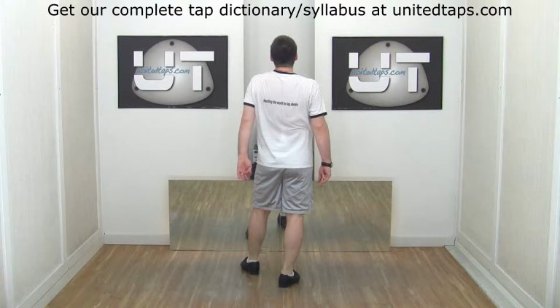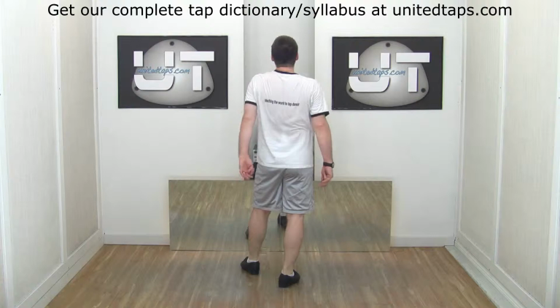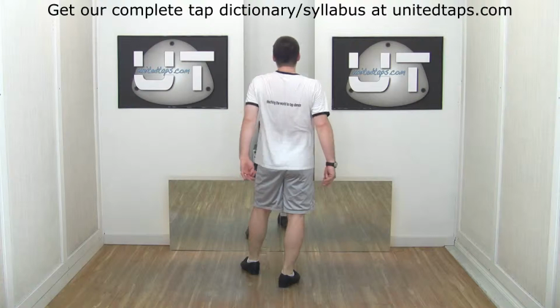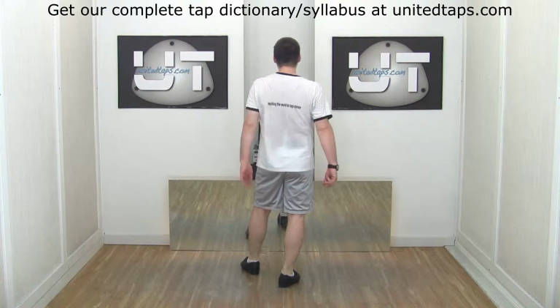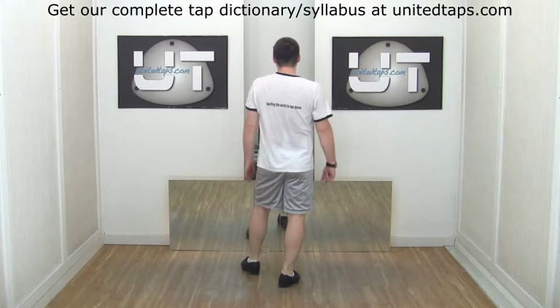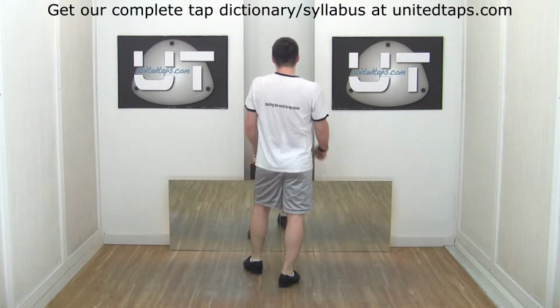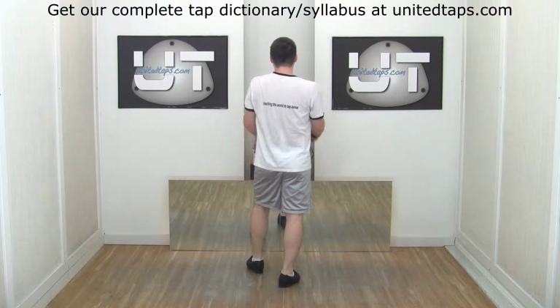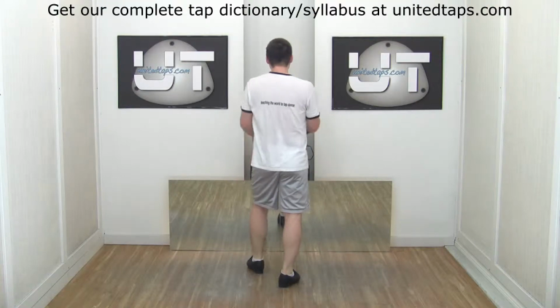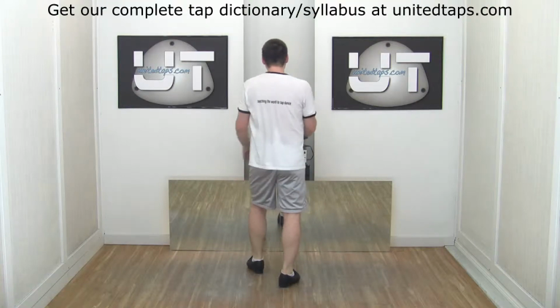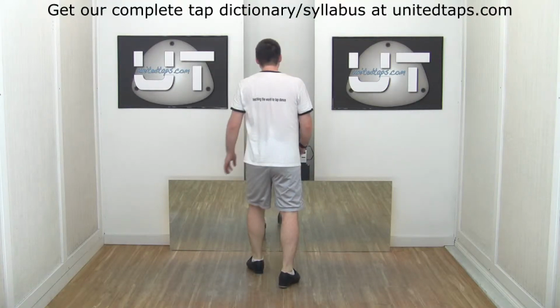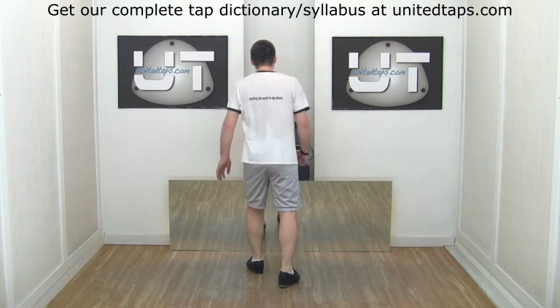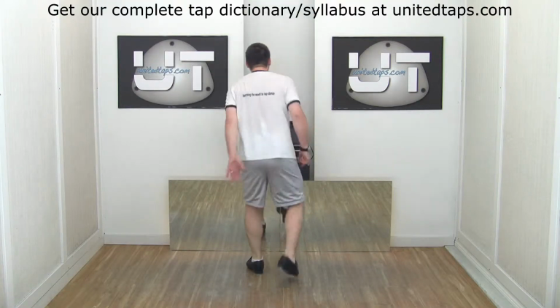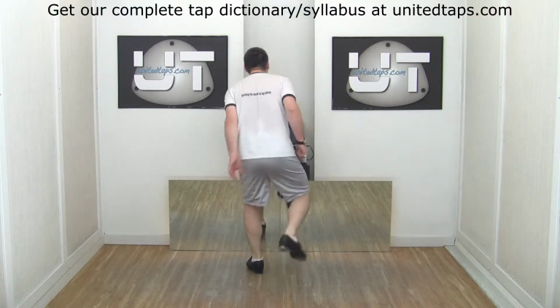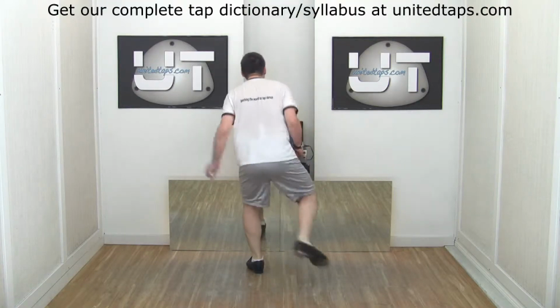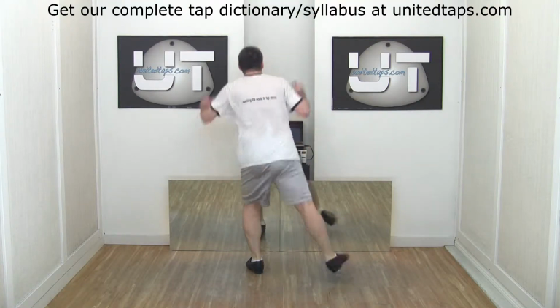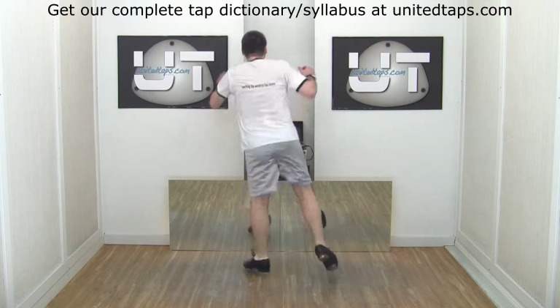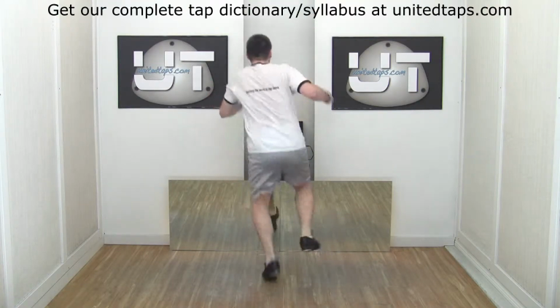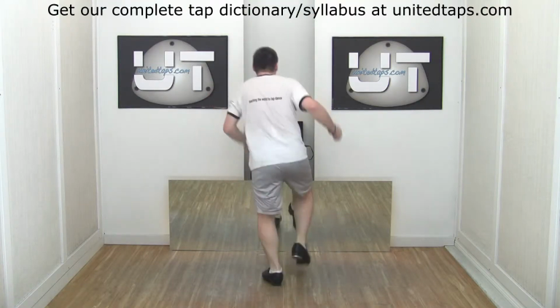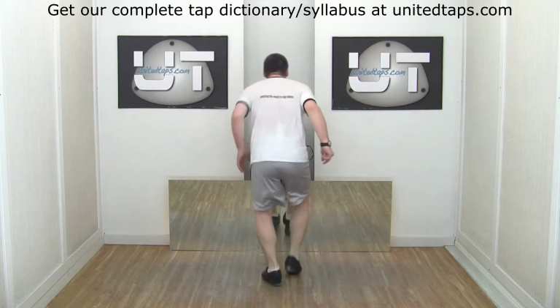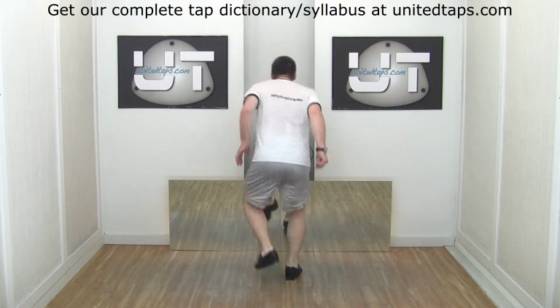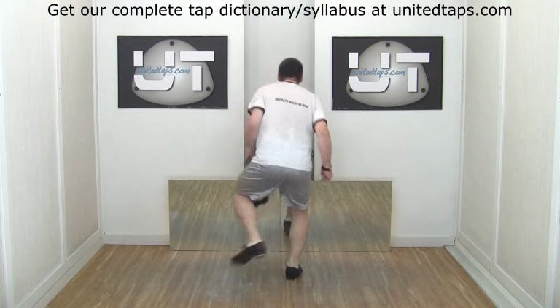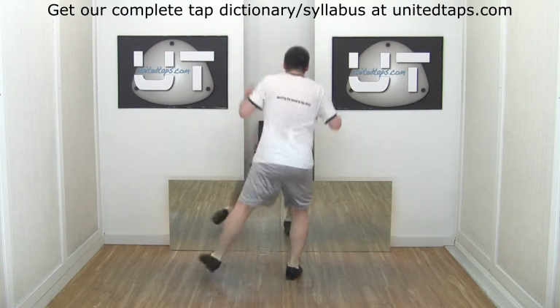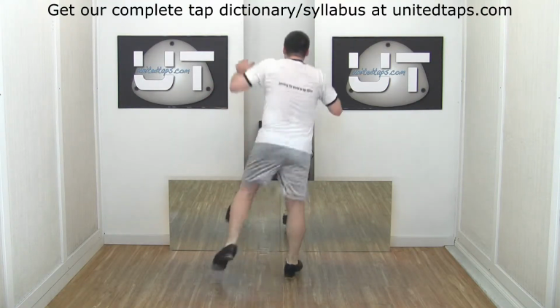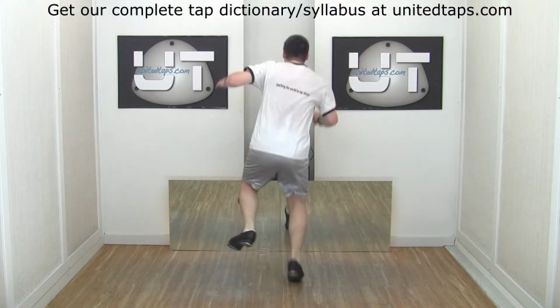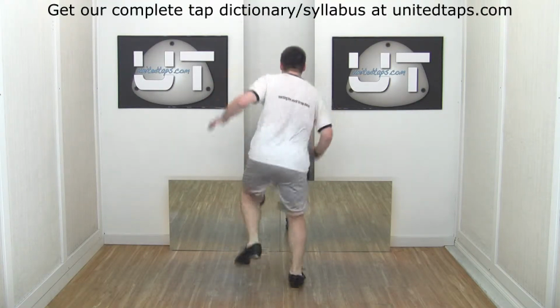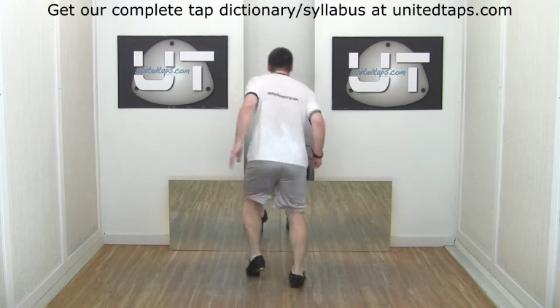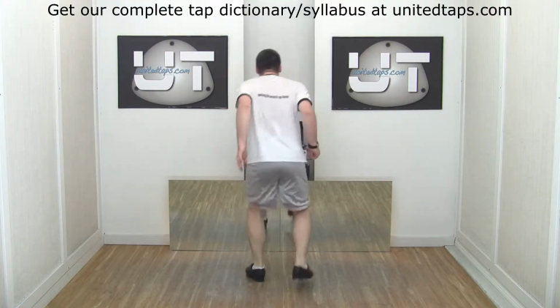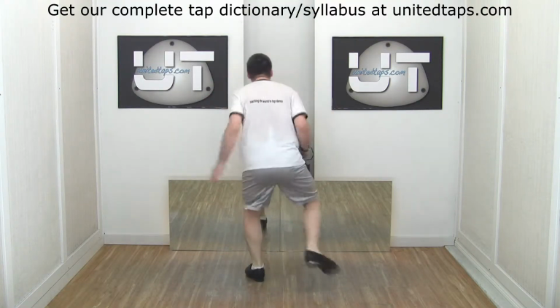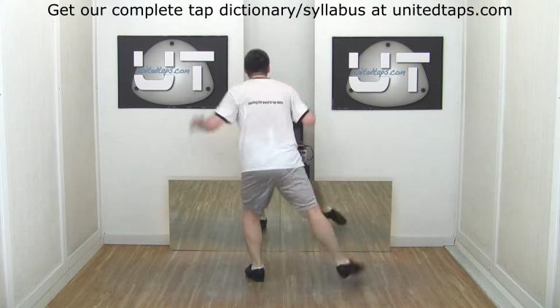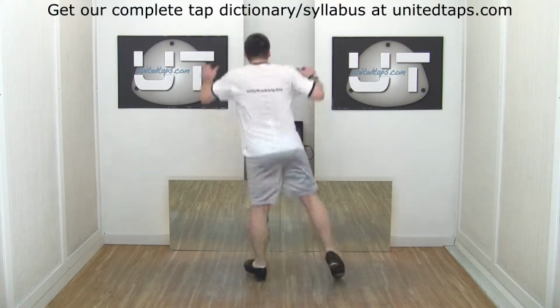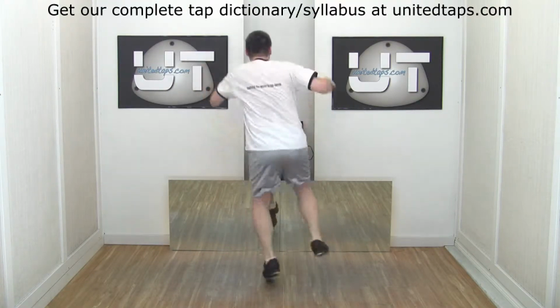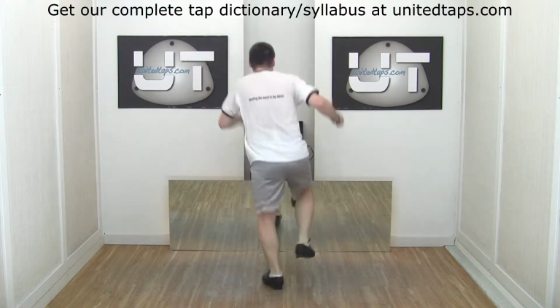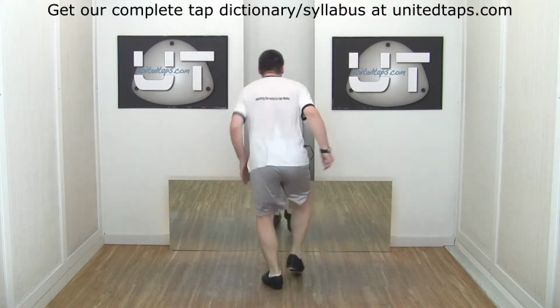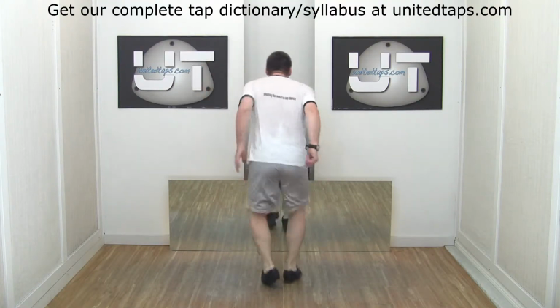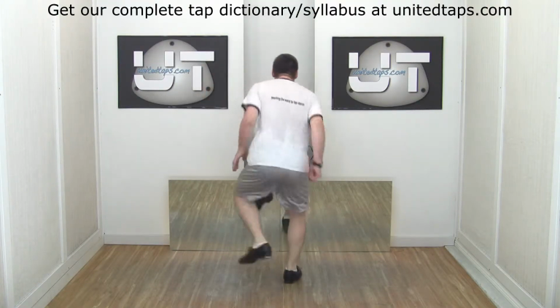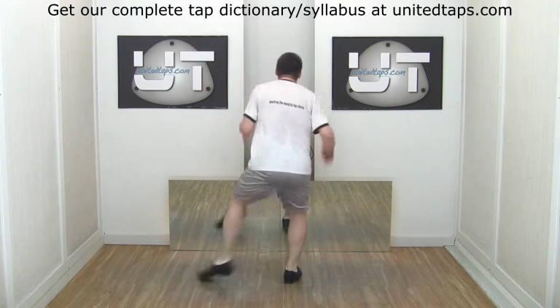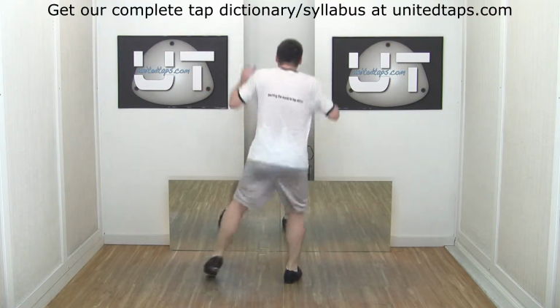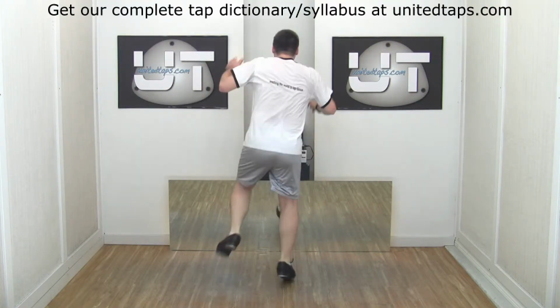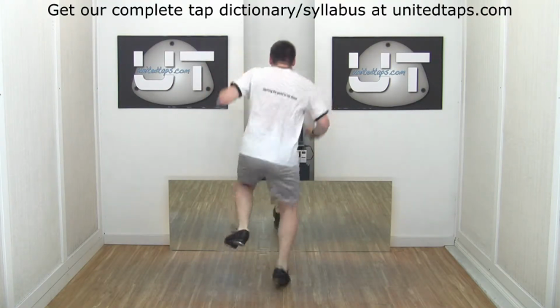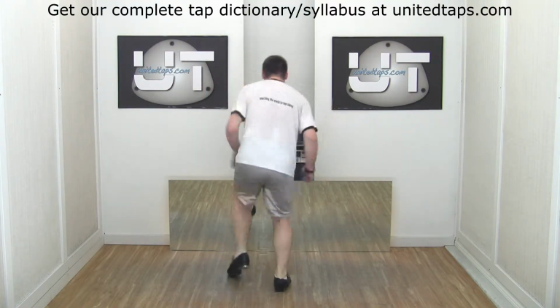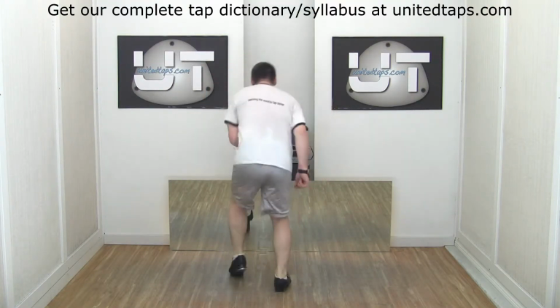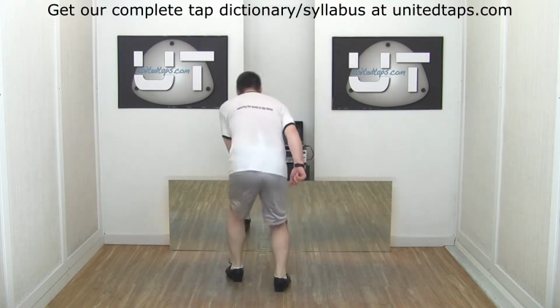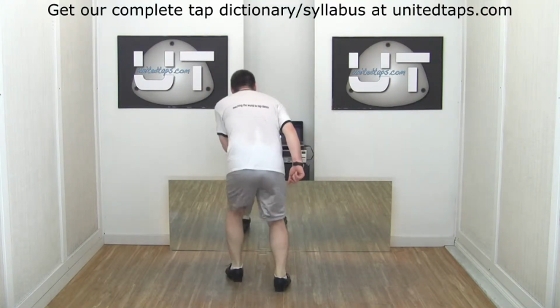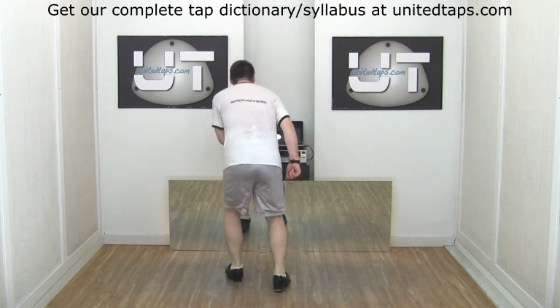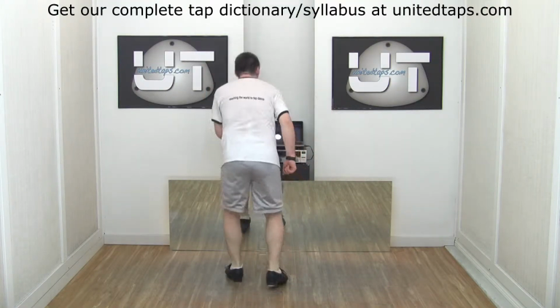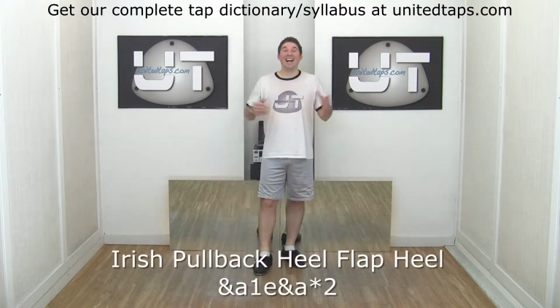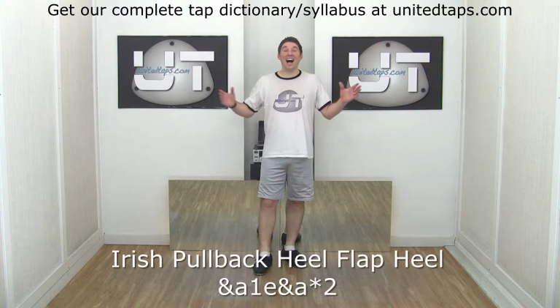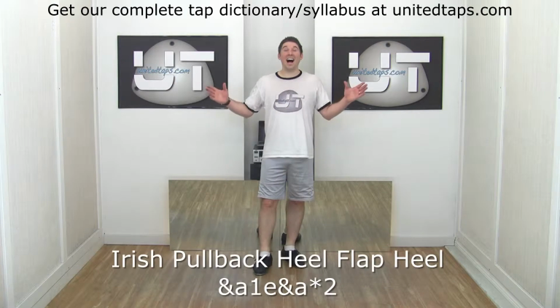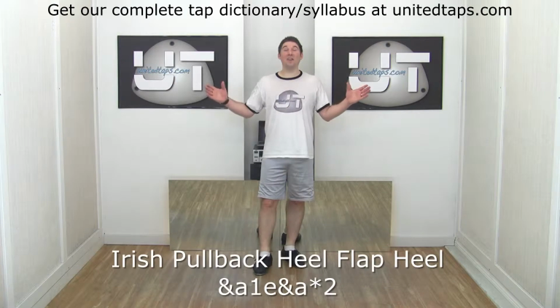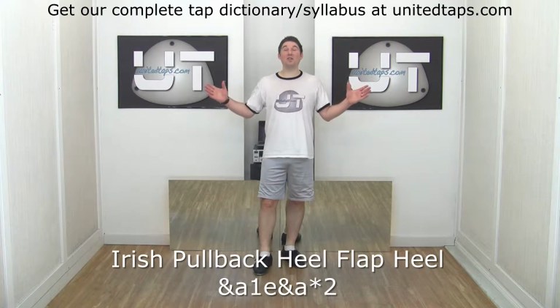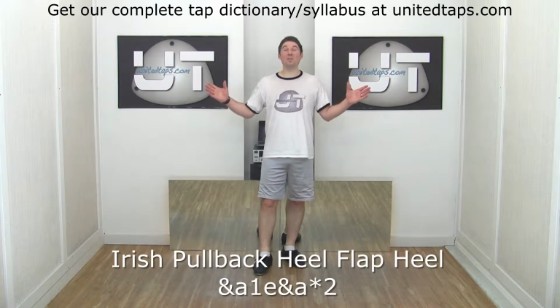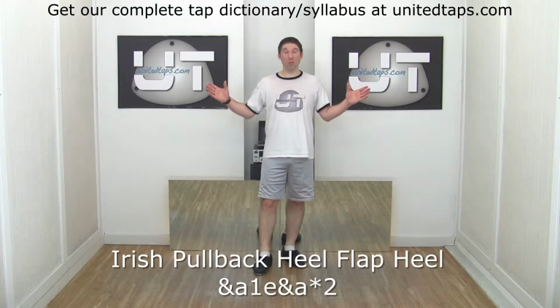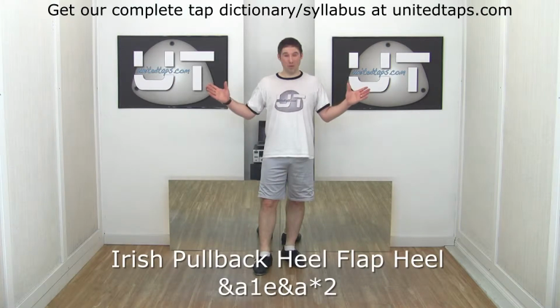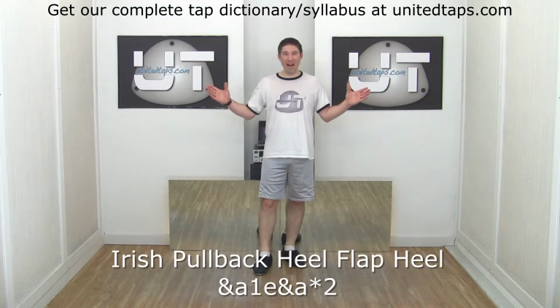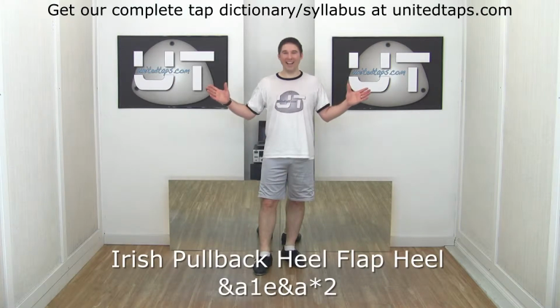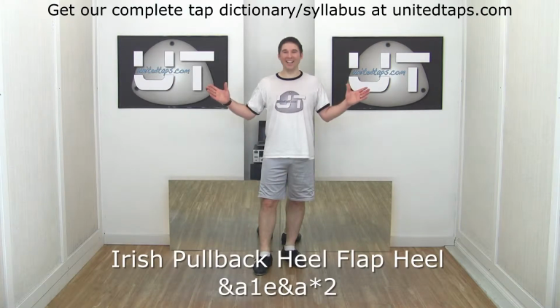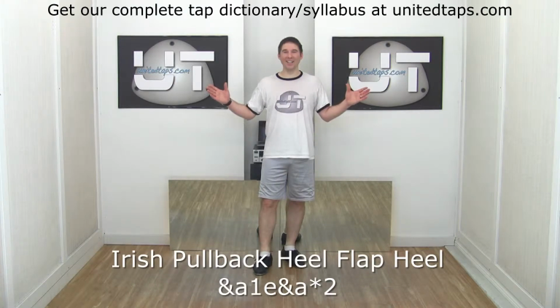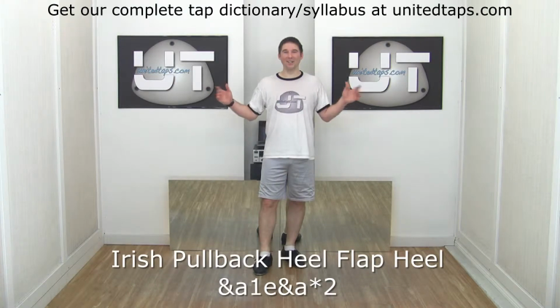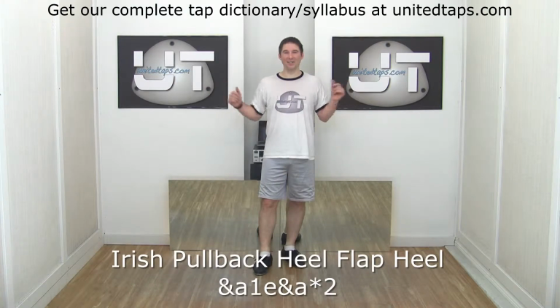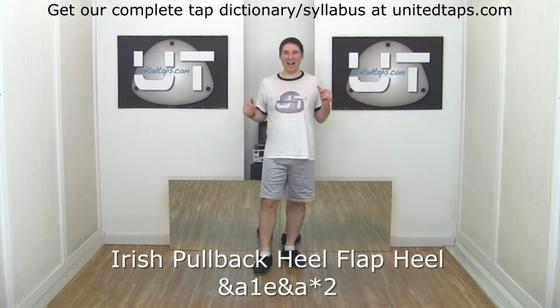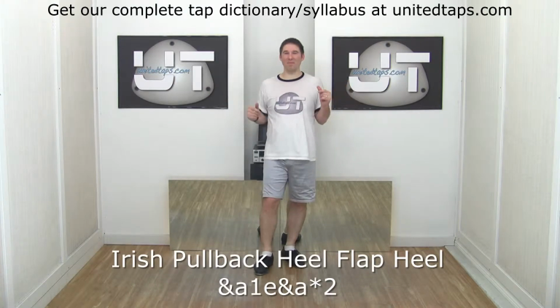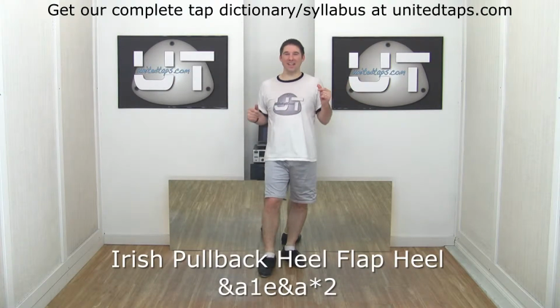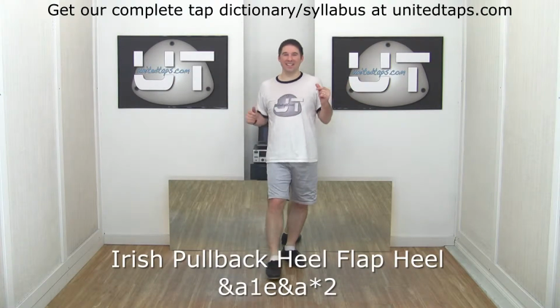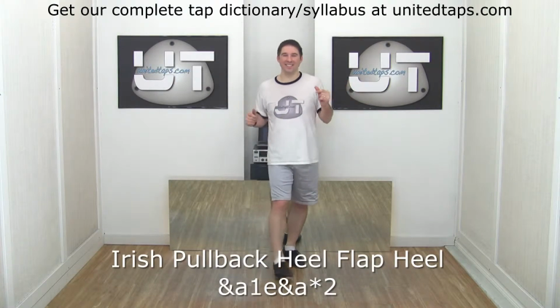Six, seven, eight. Irish pullback heel, flap heel.